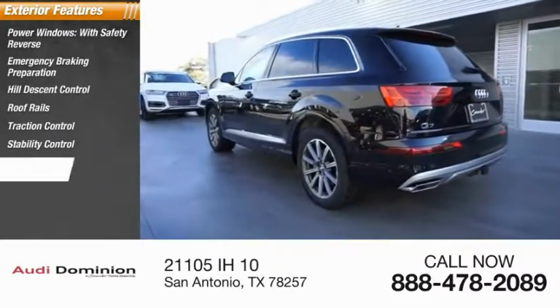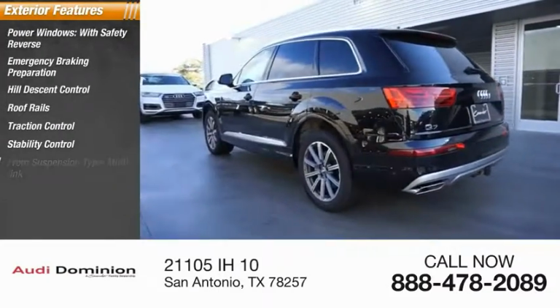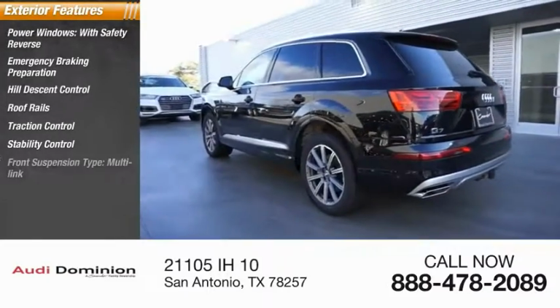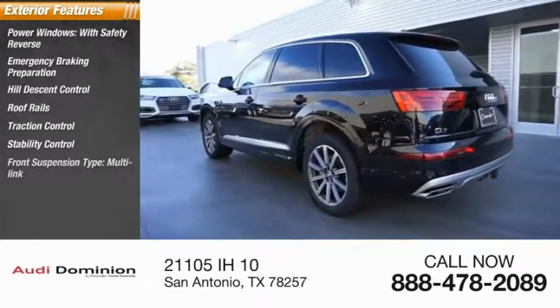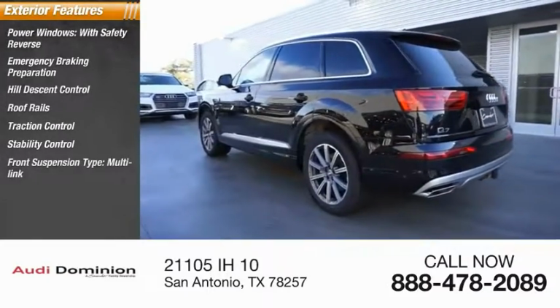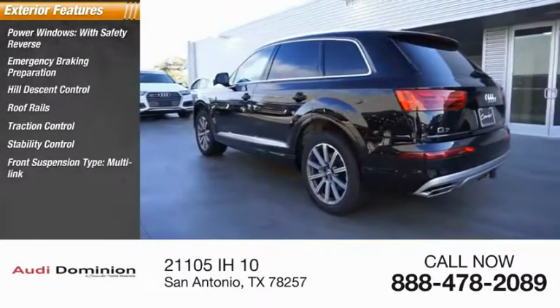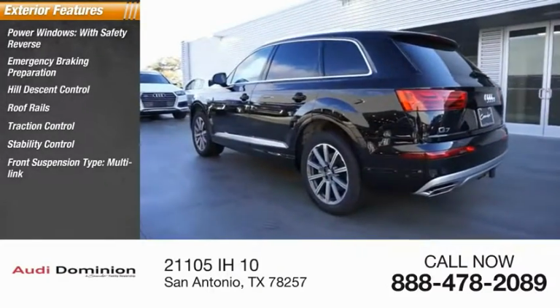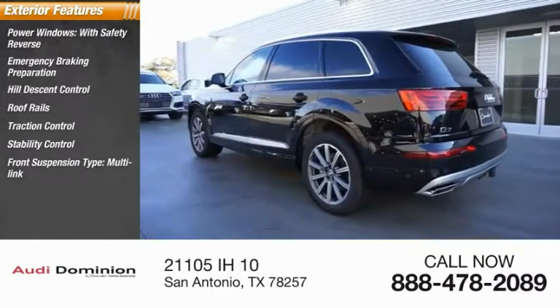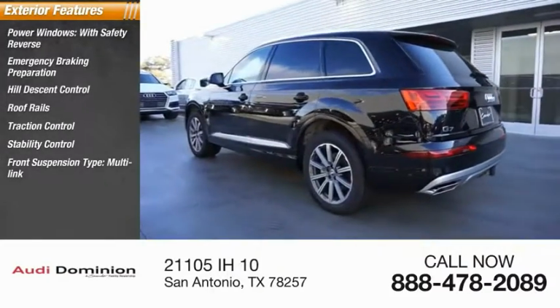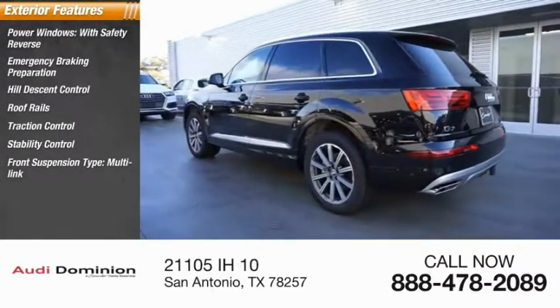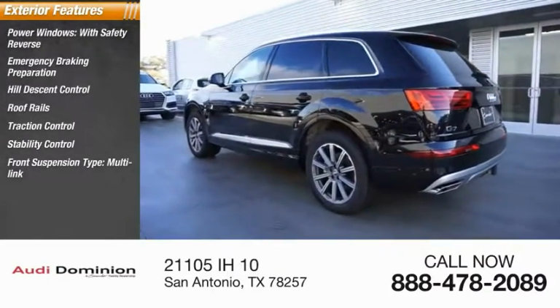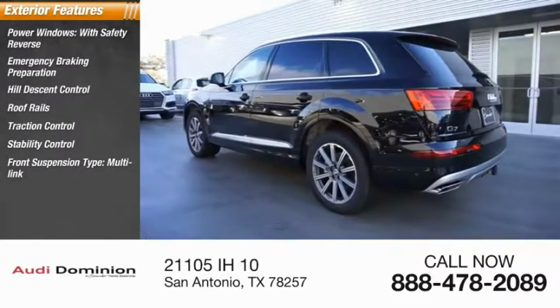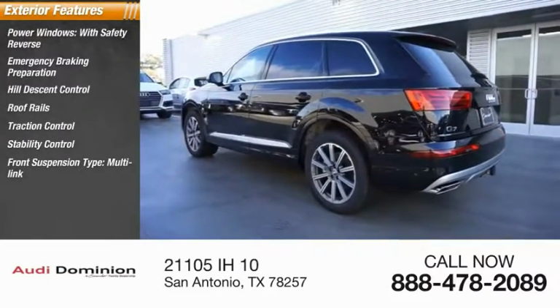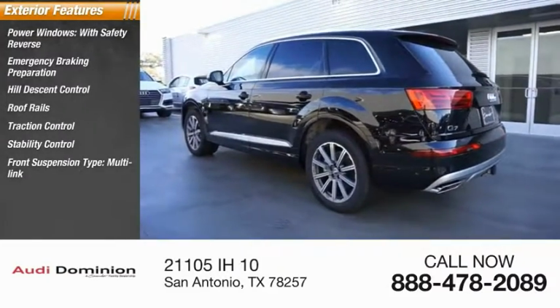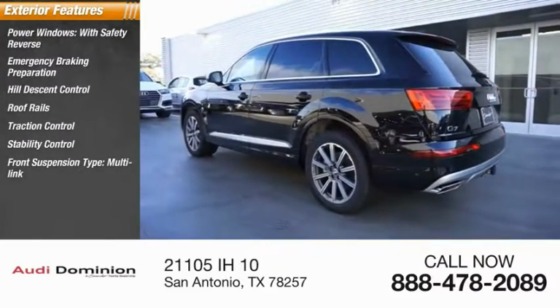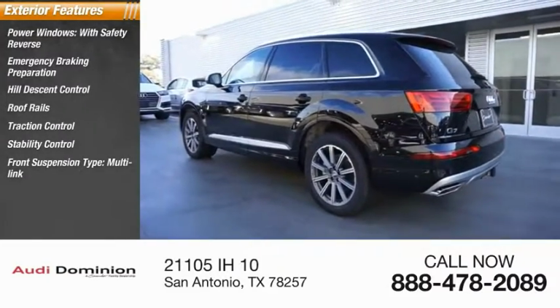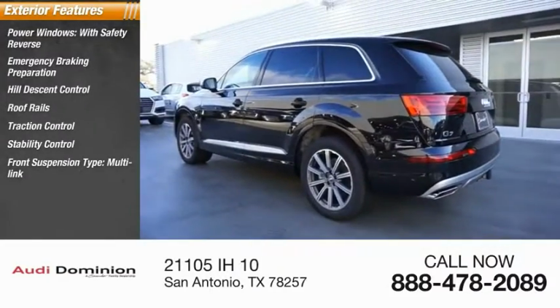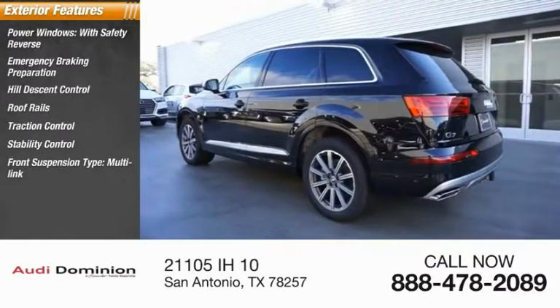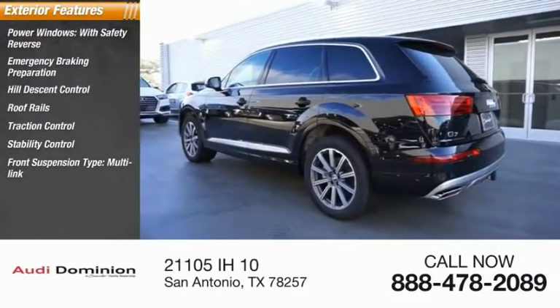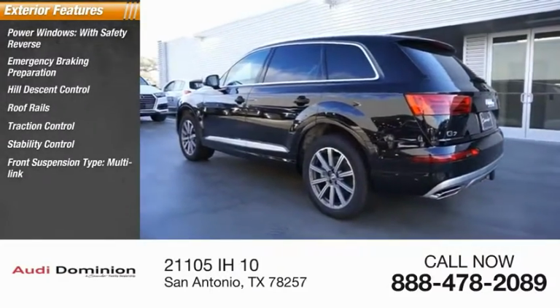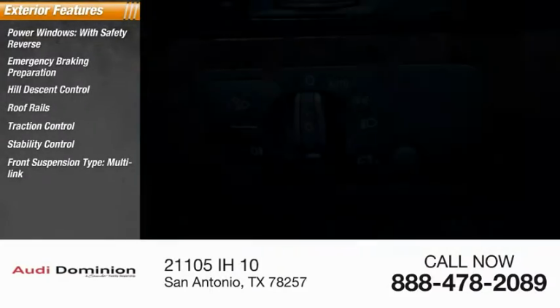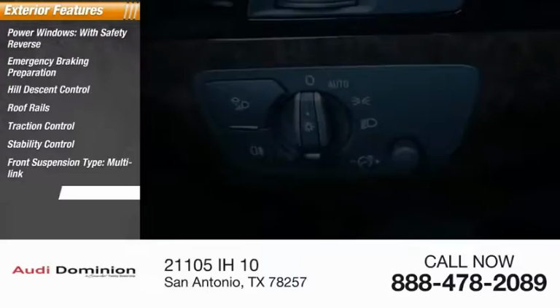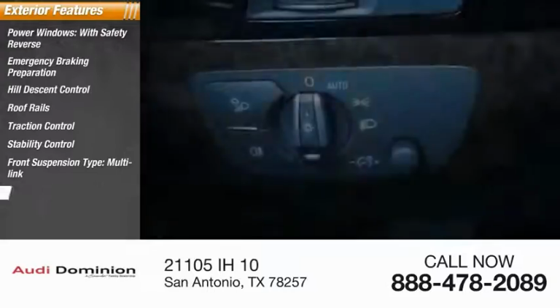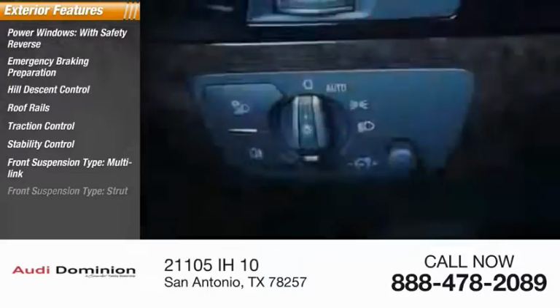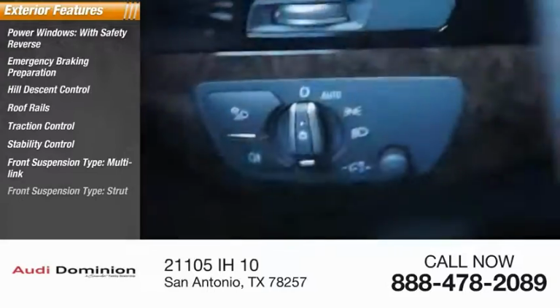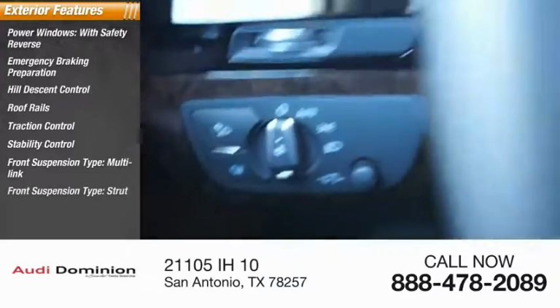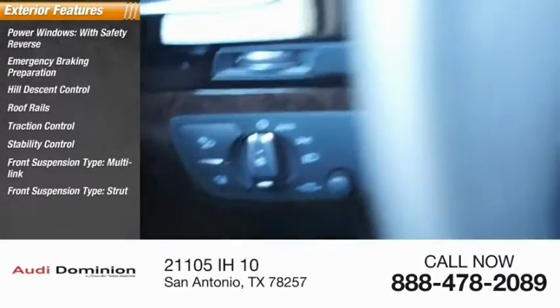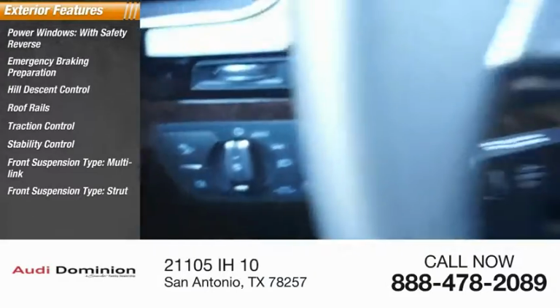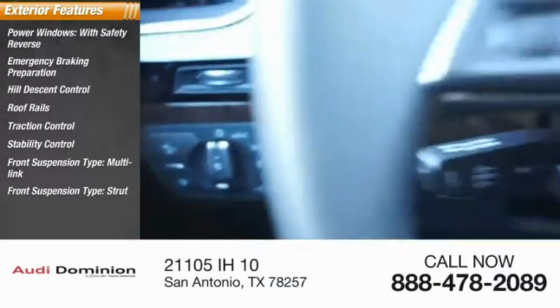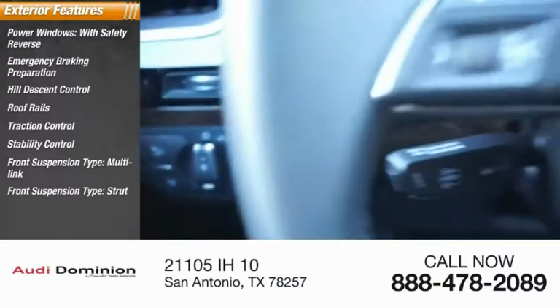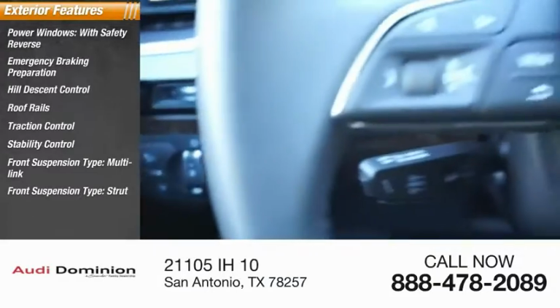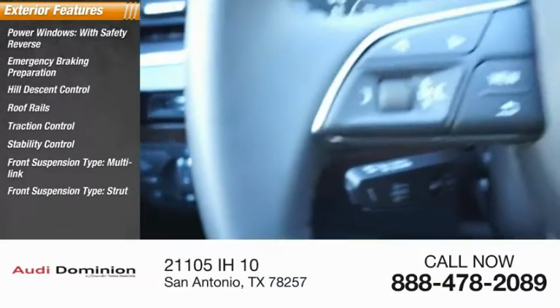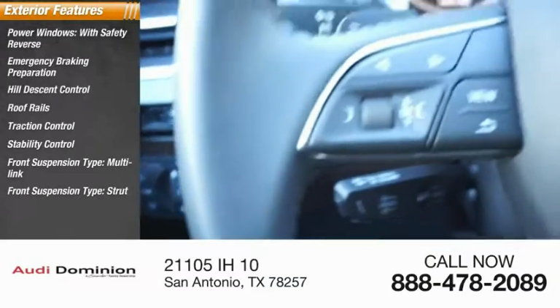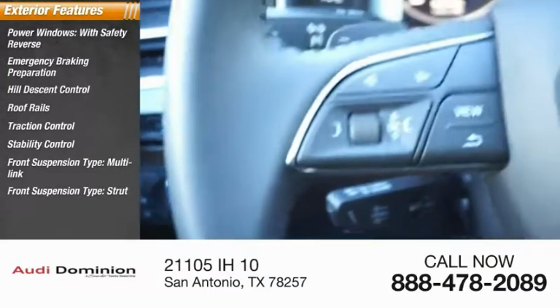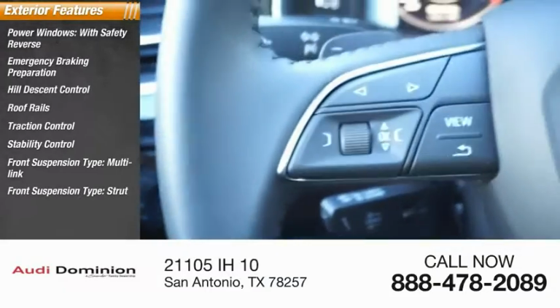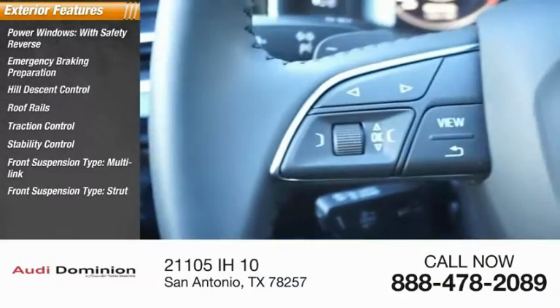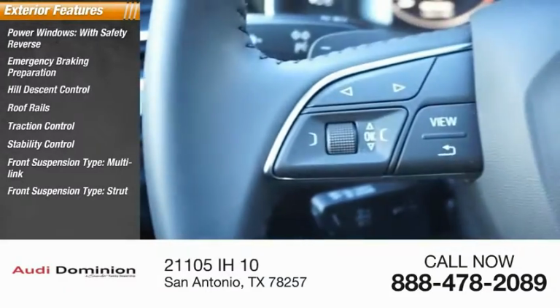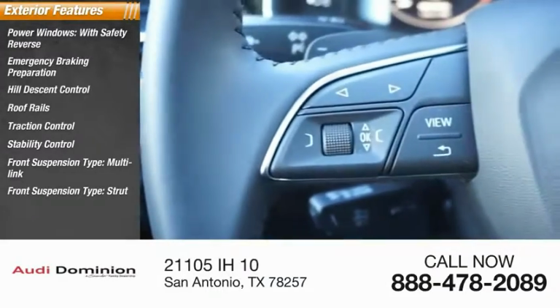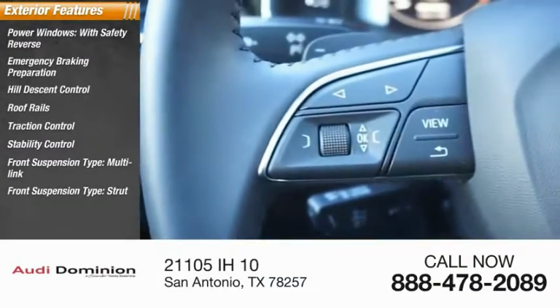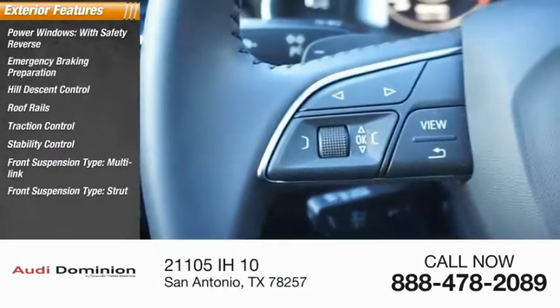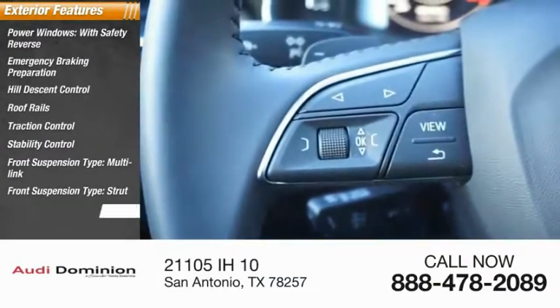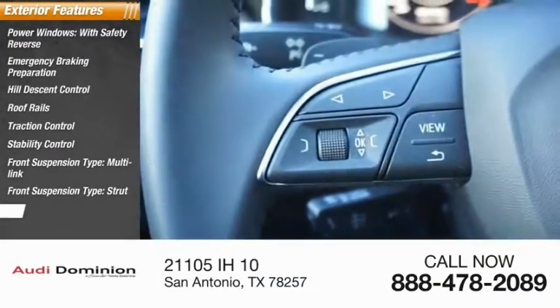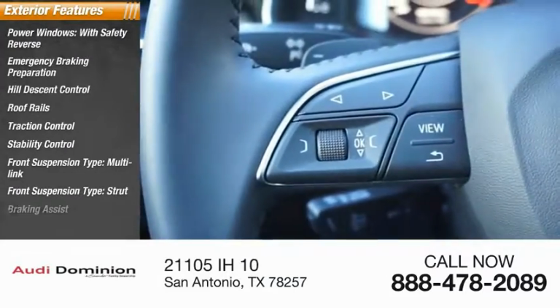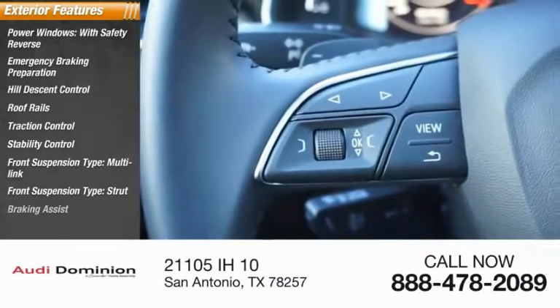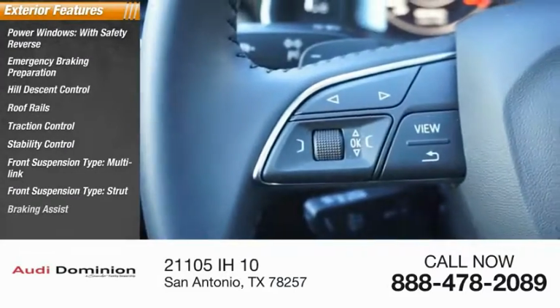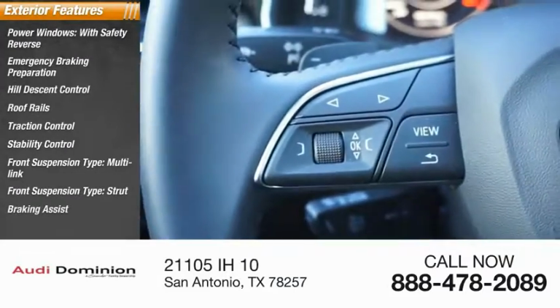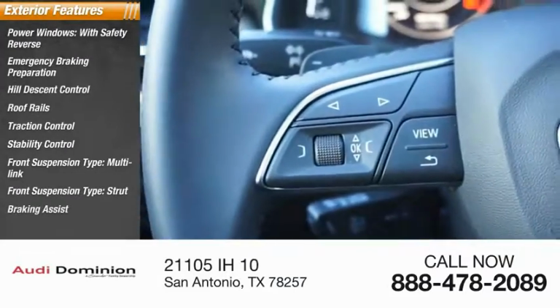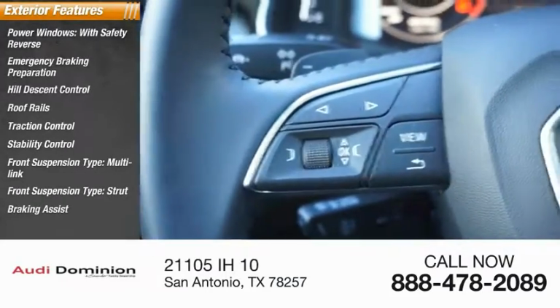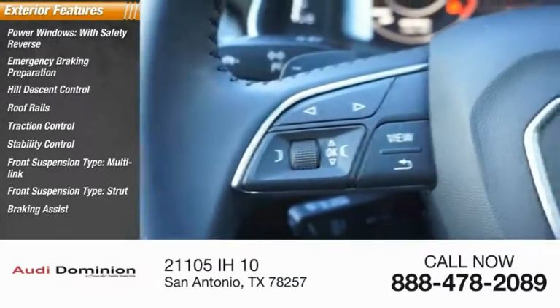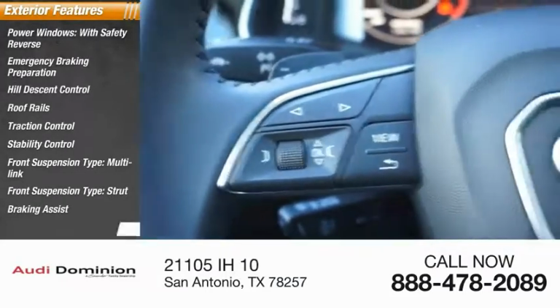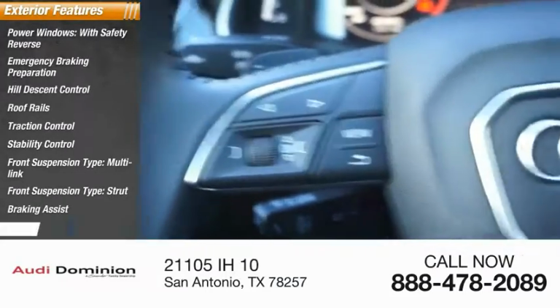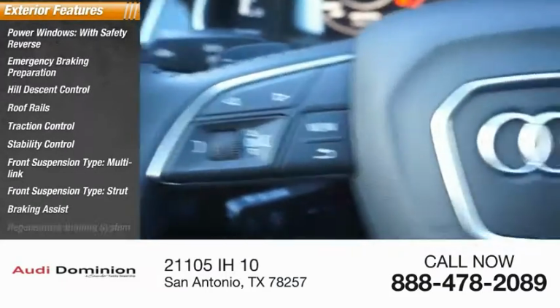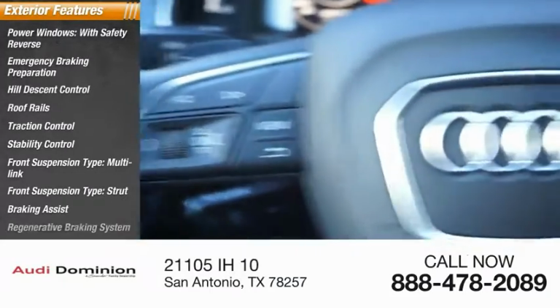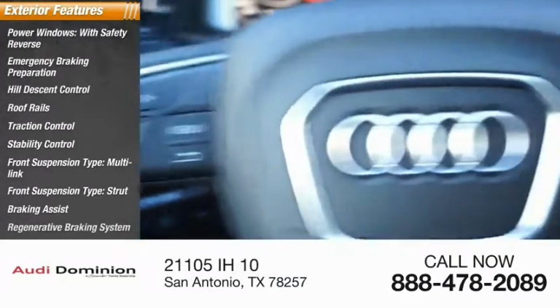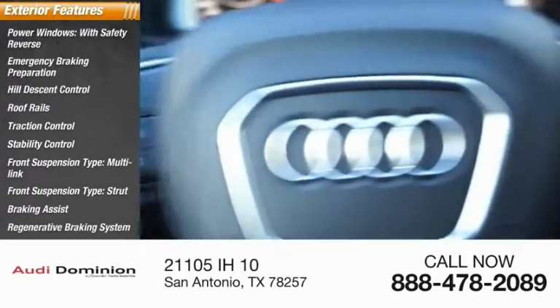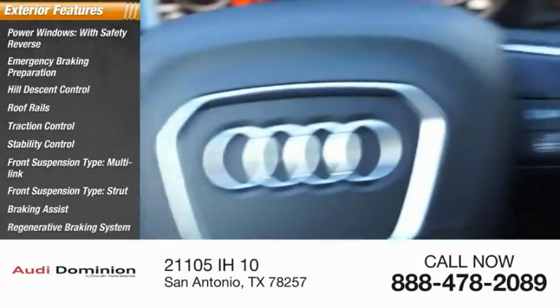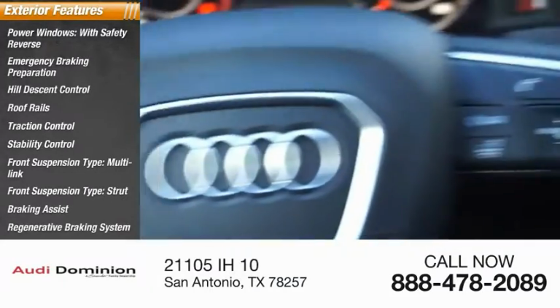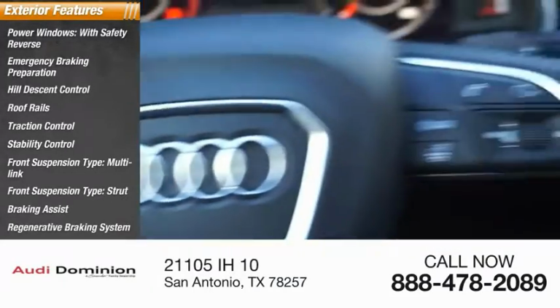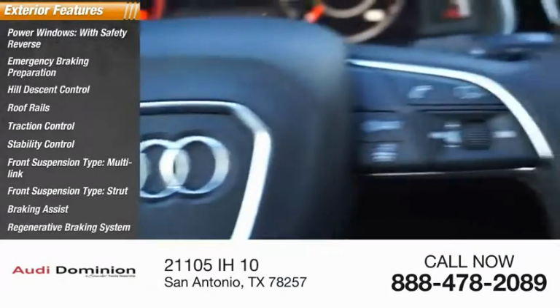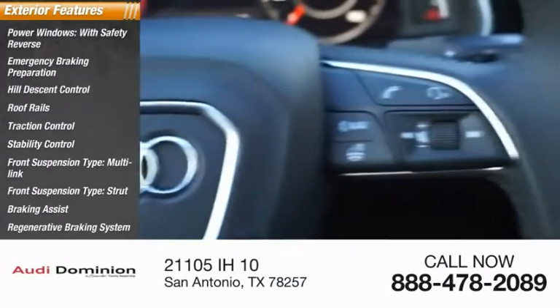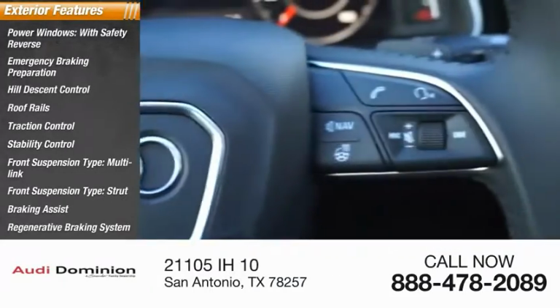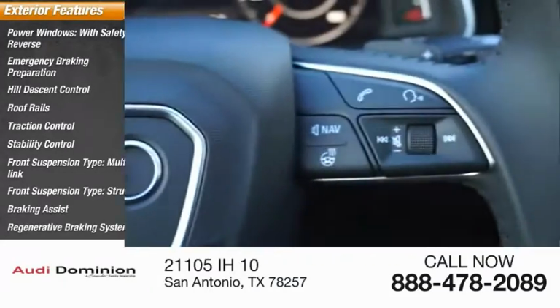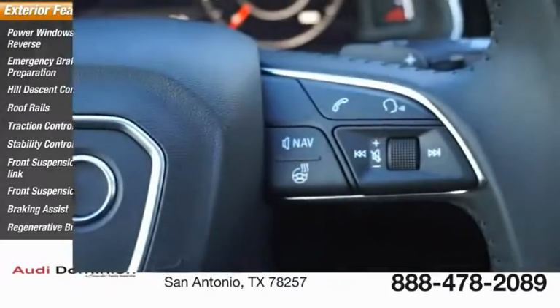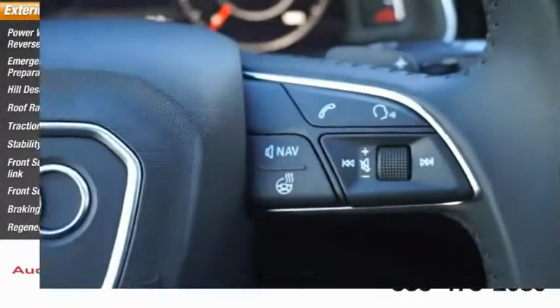Front suspension type: multi-link and strut. Additional features include braking assist and a regenerative braking system.